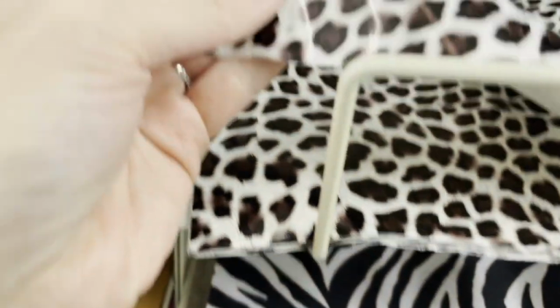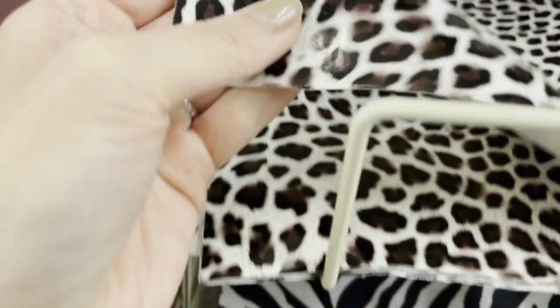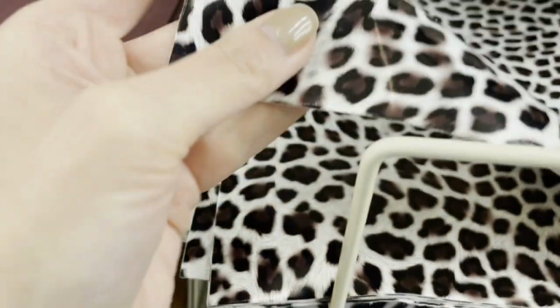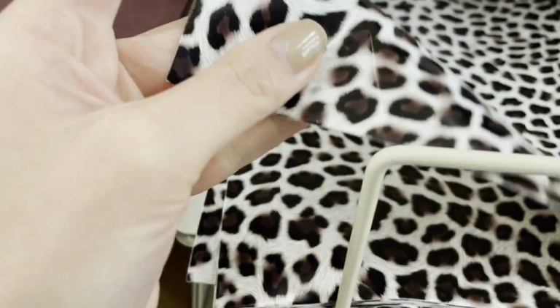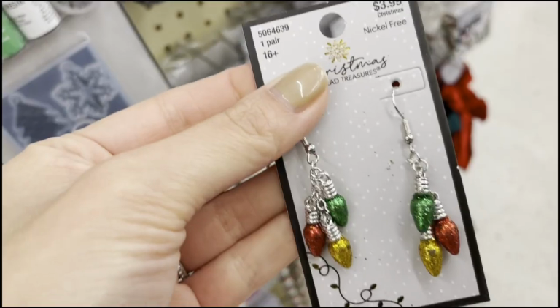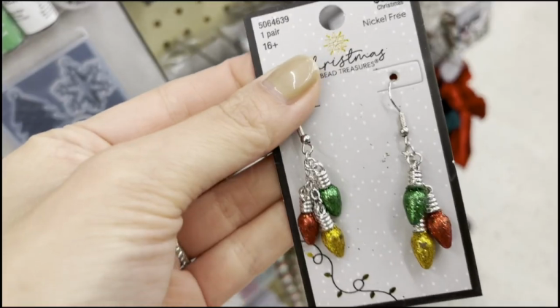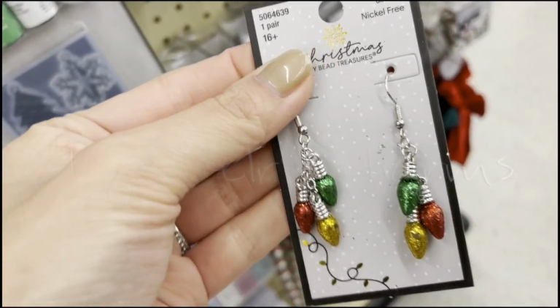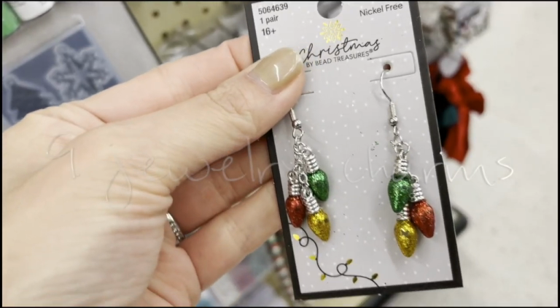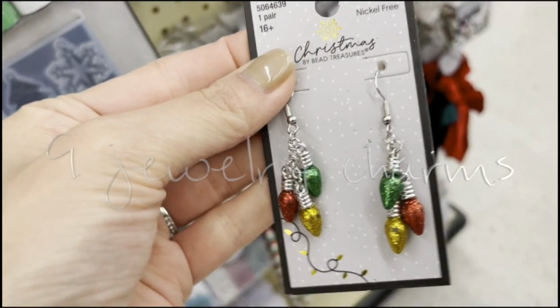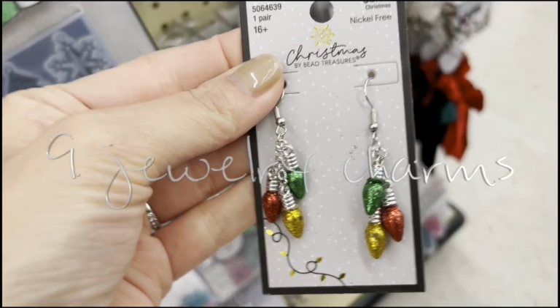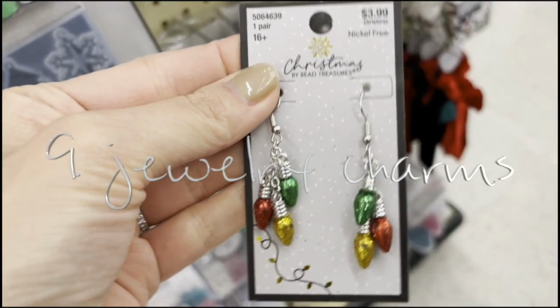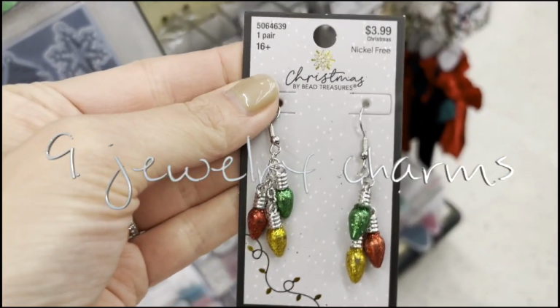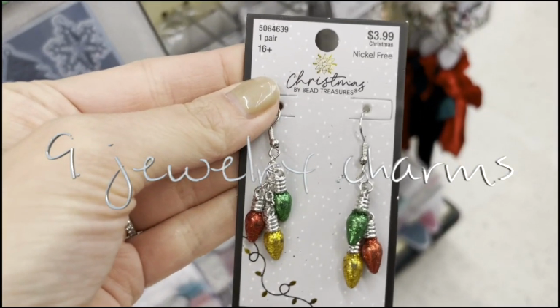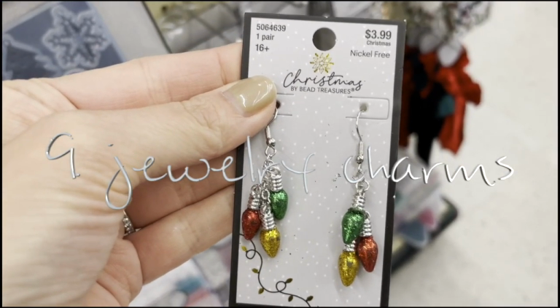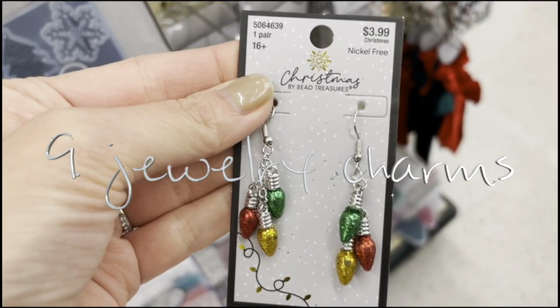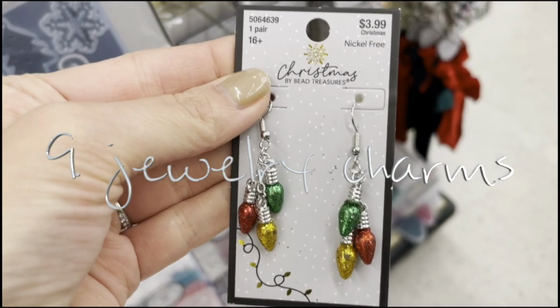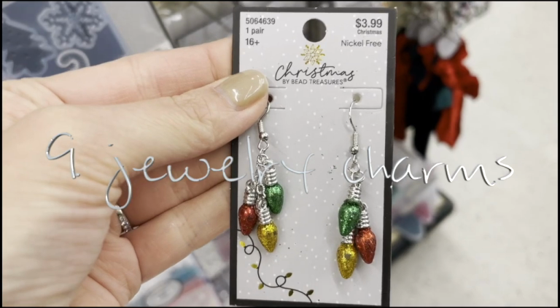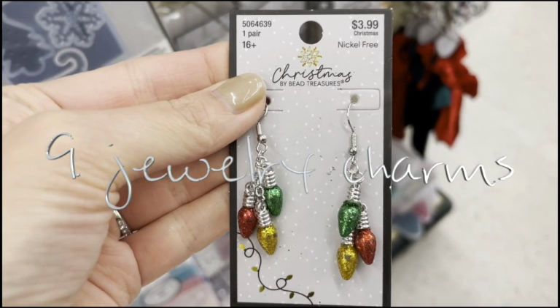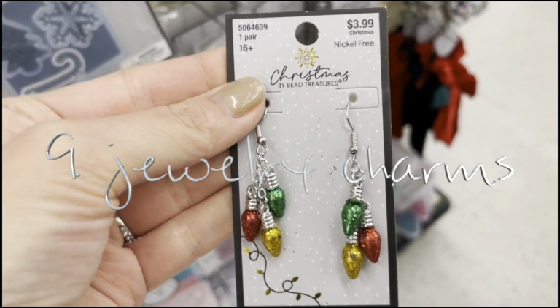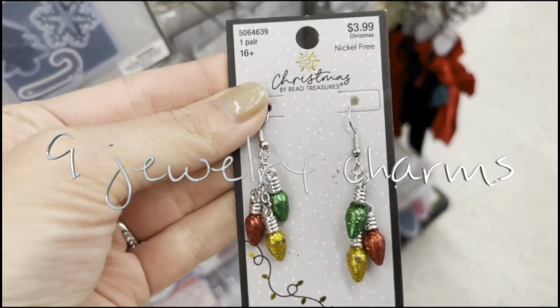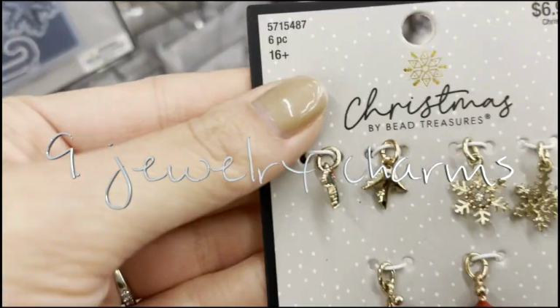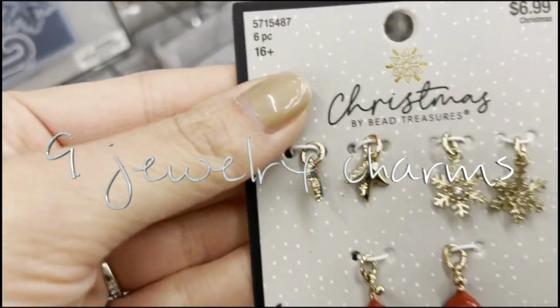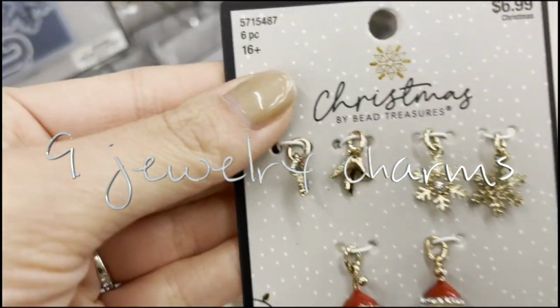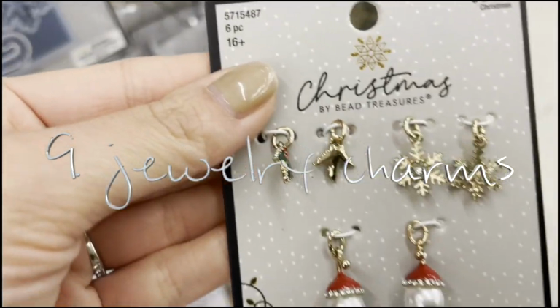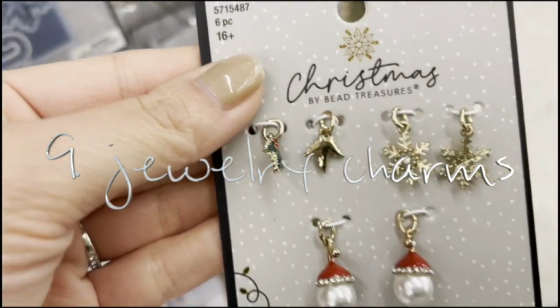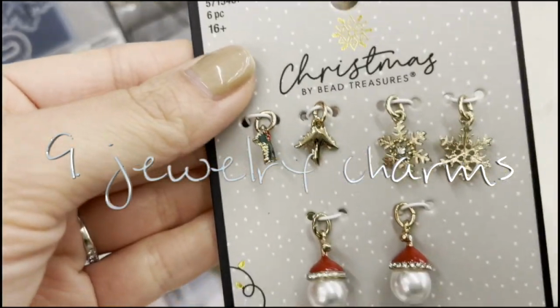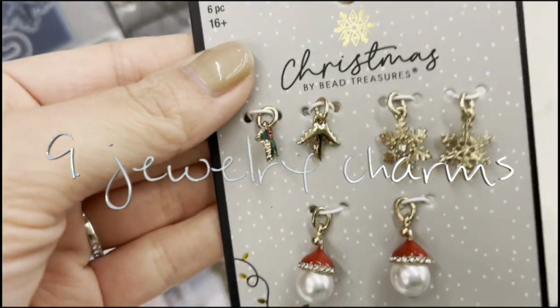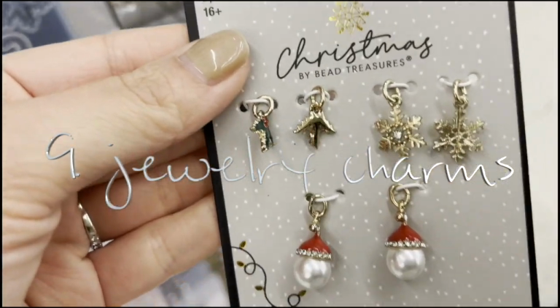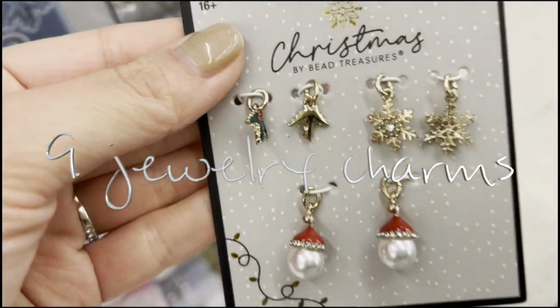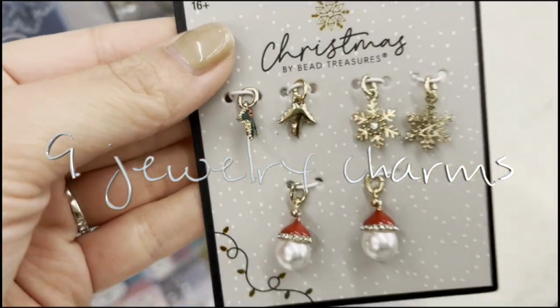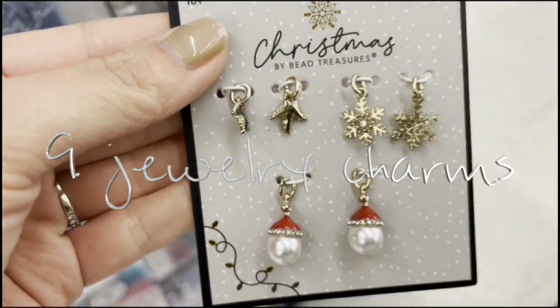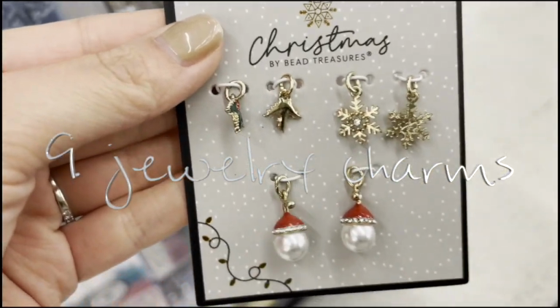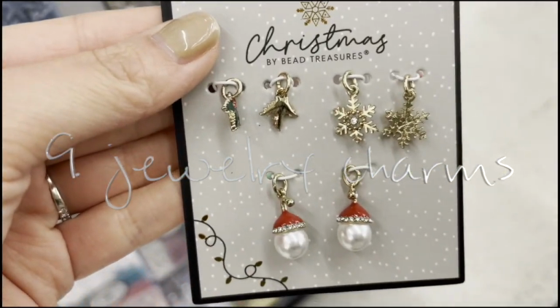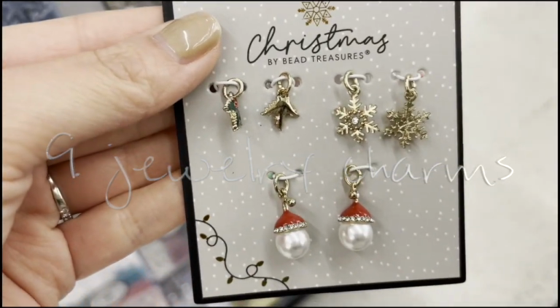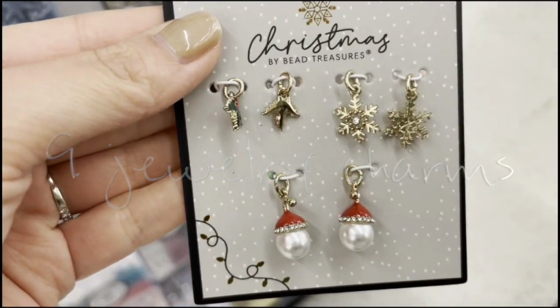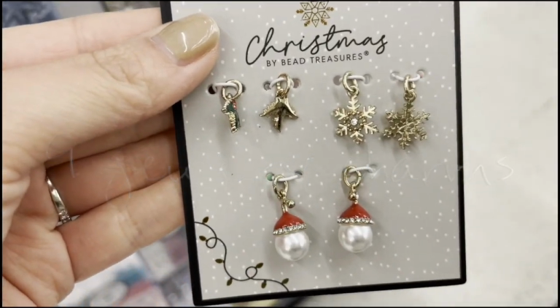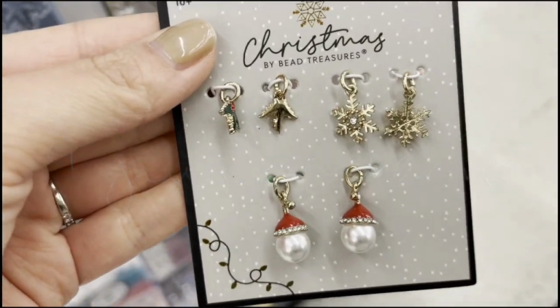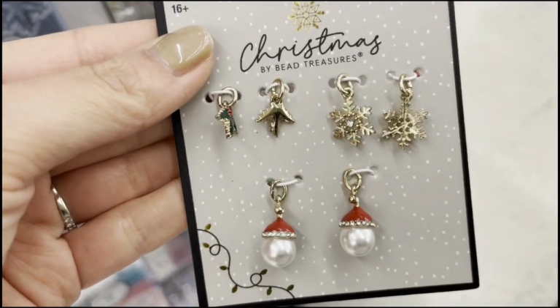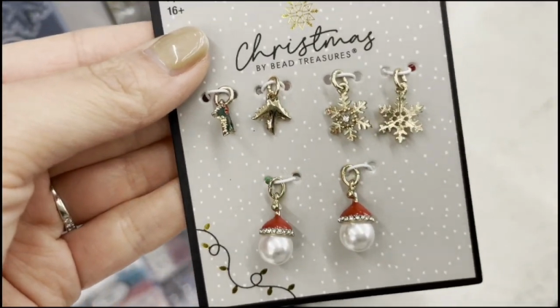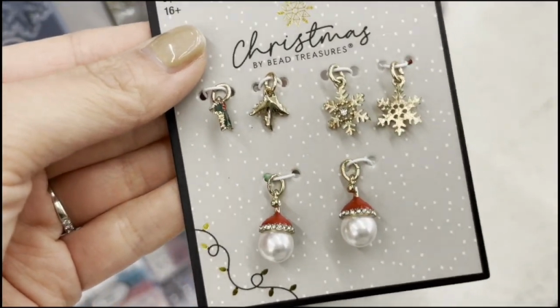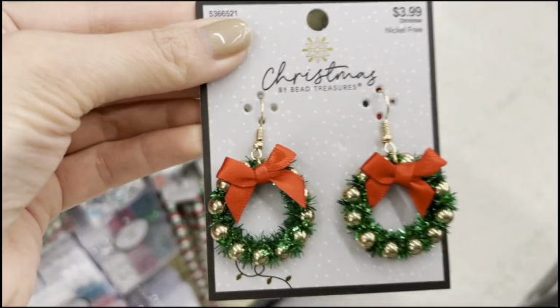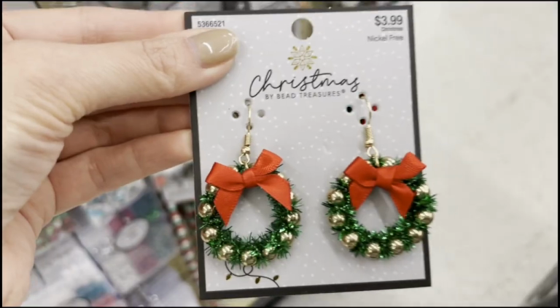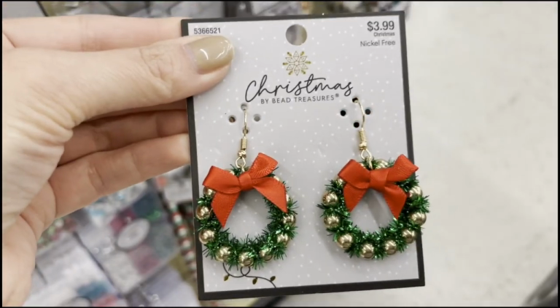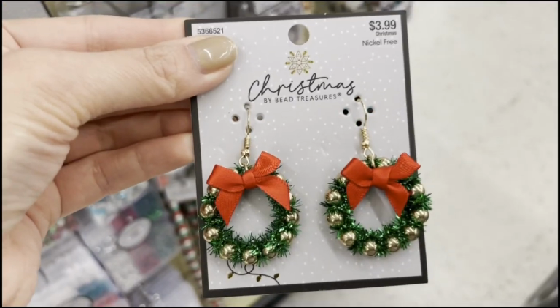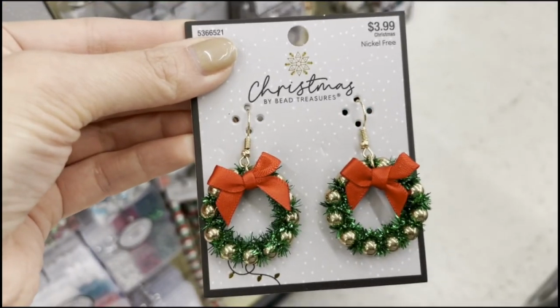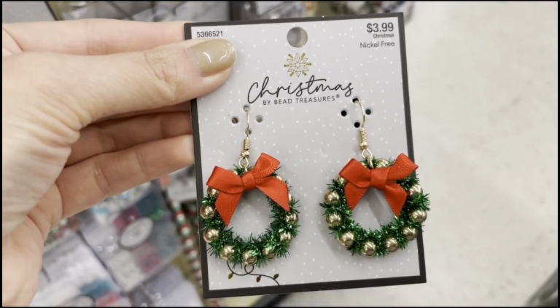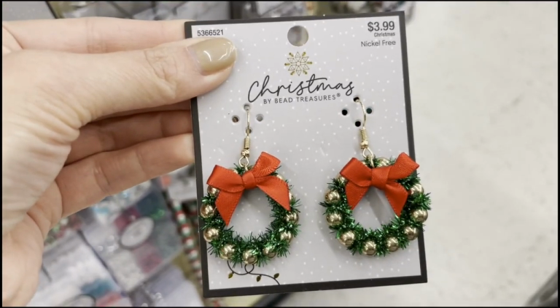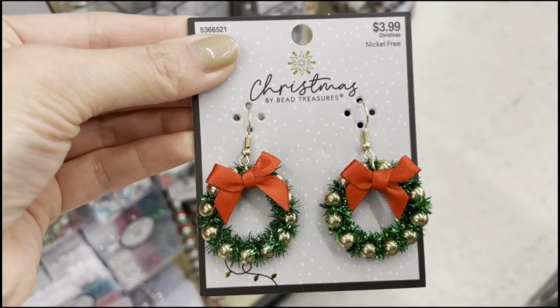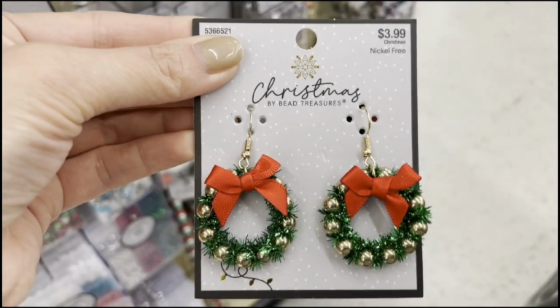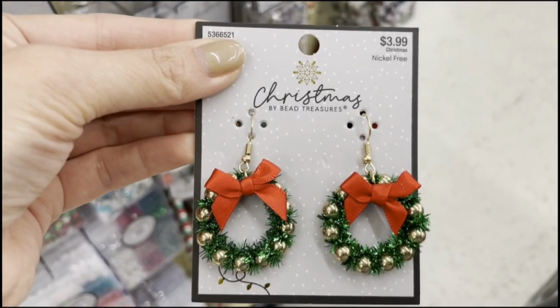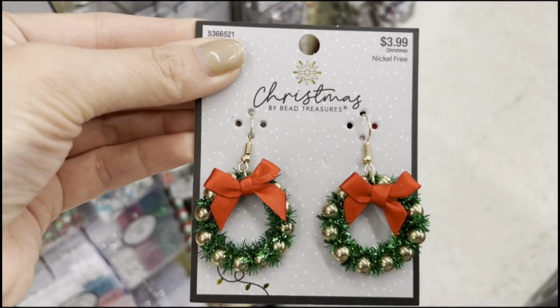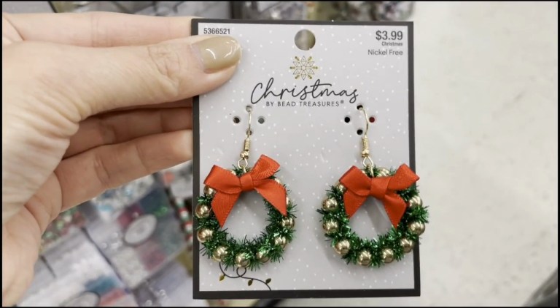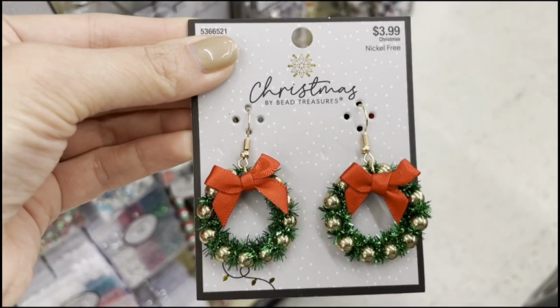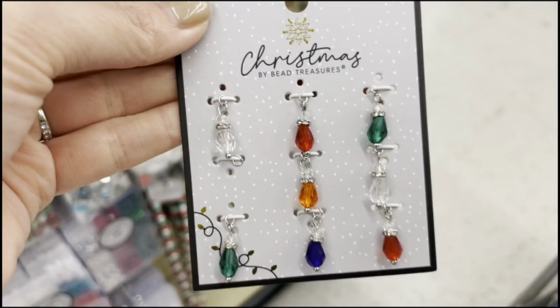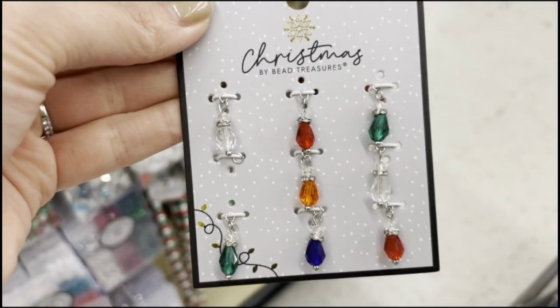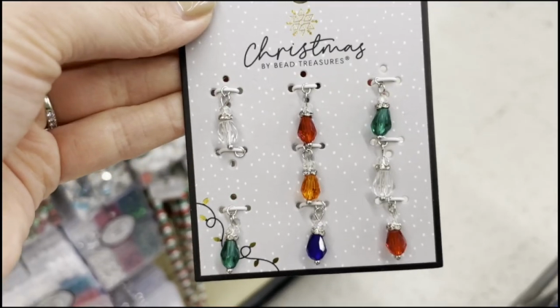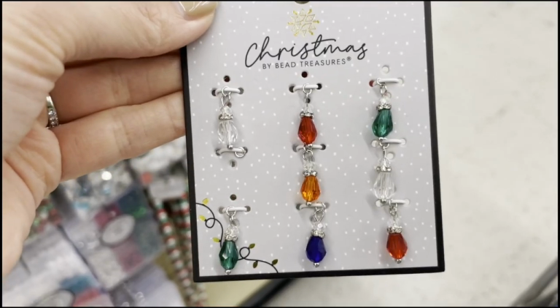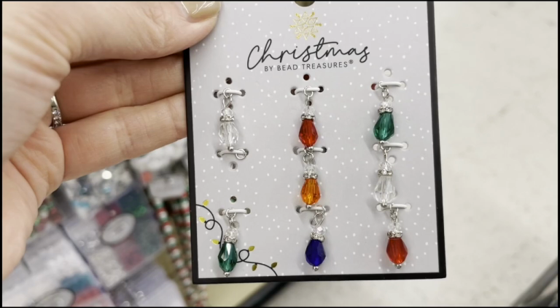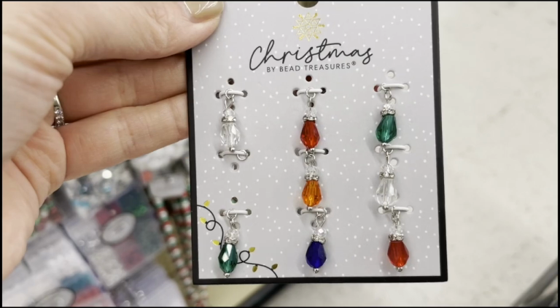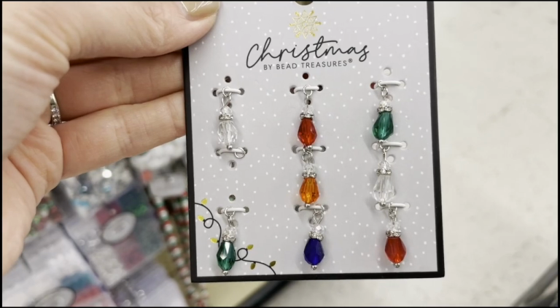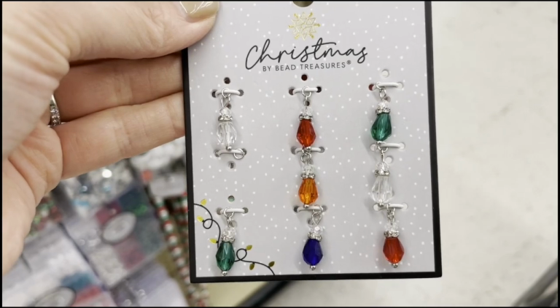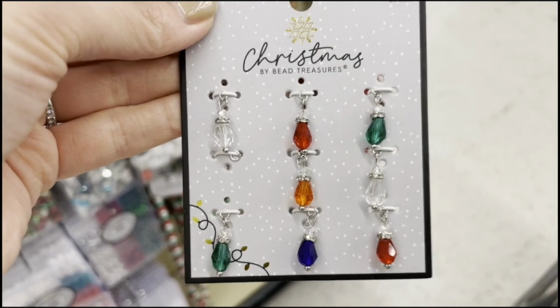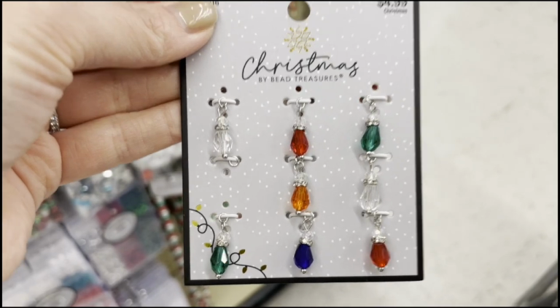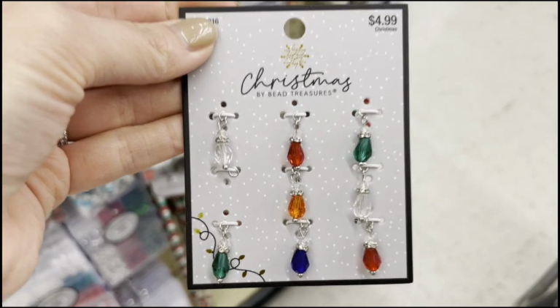This one is one of my absolute favorites. Number nine are jewelry charms, and right now they have a ton of Christmas ones out.